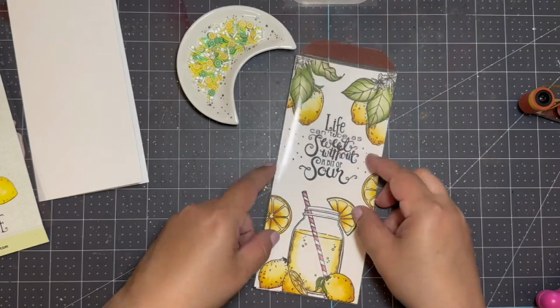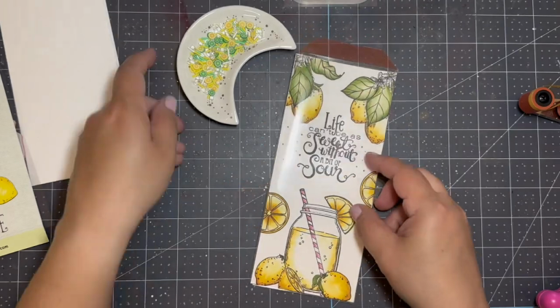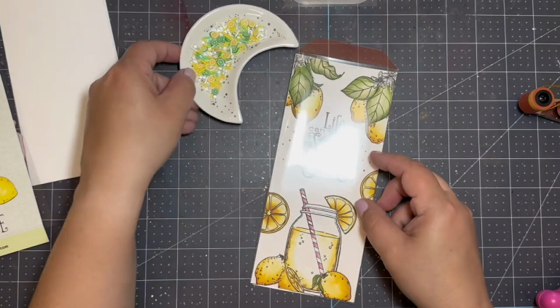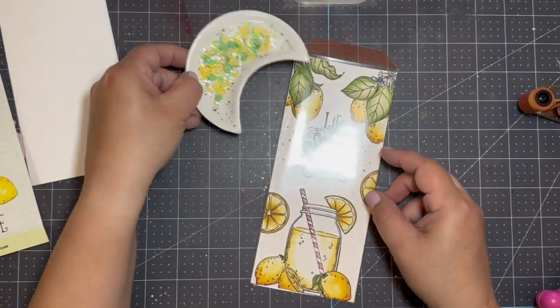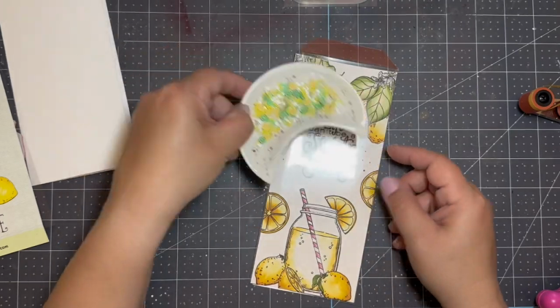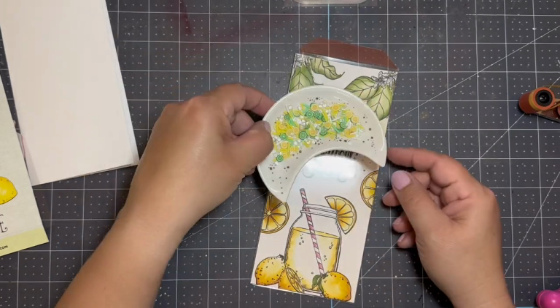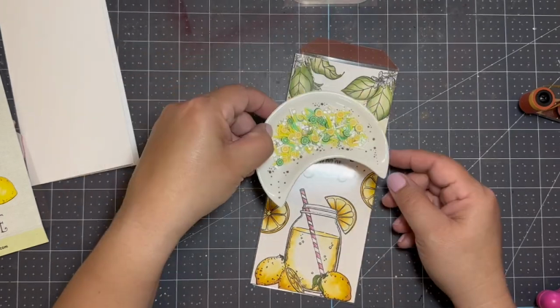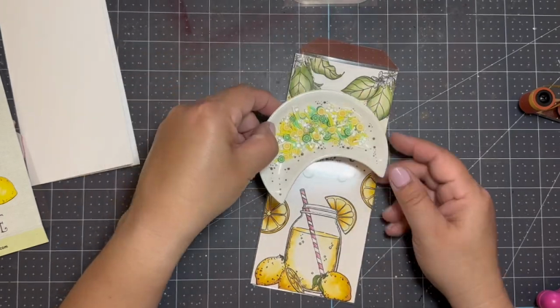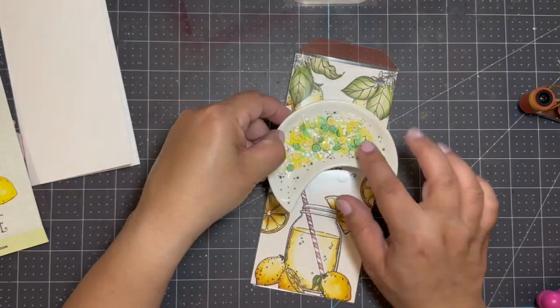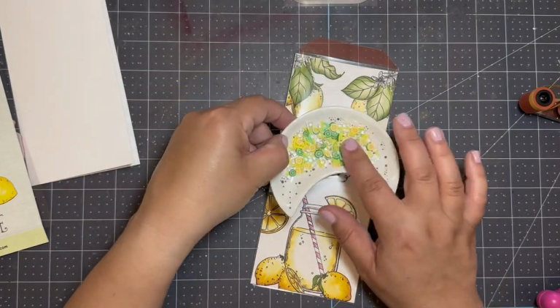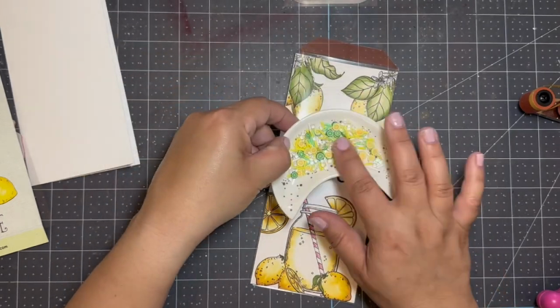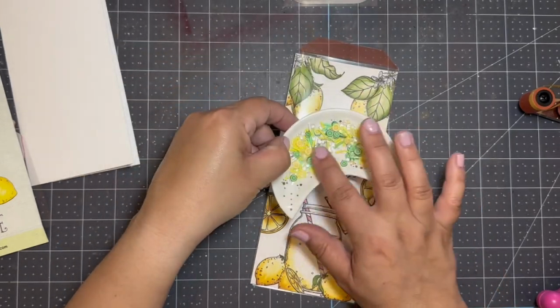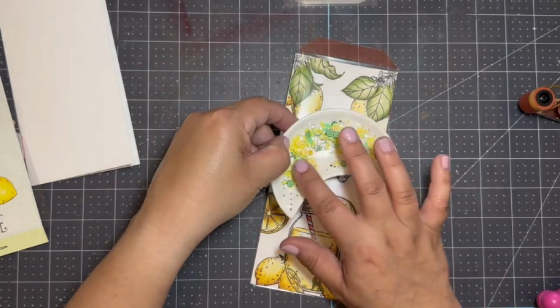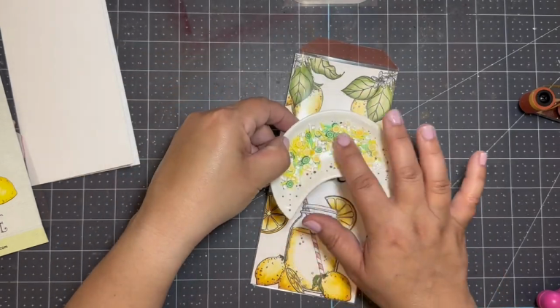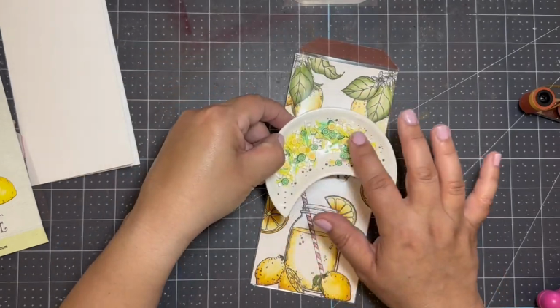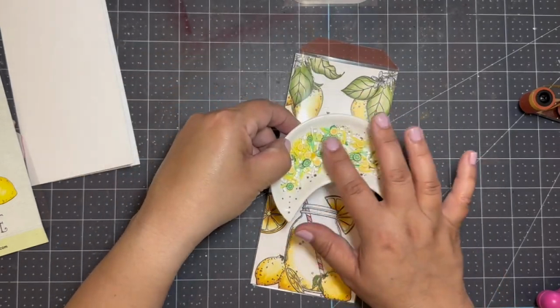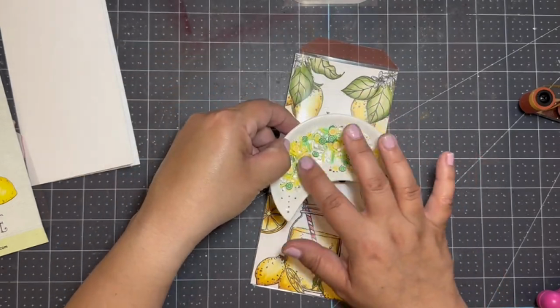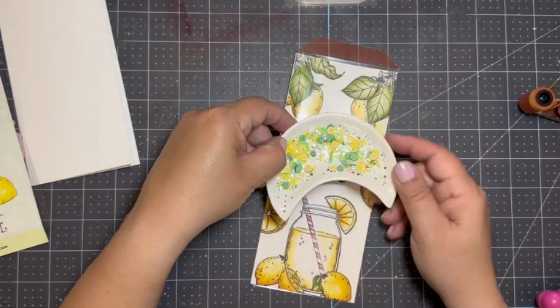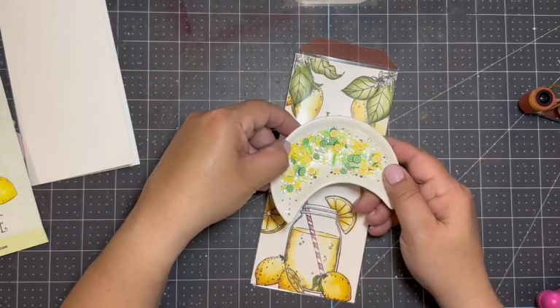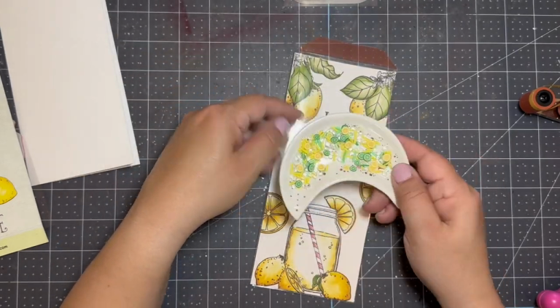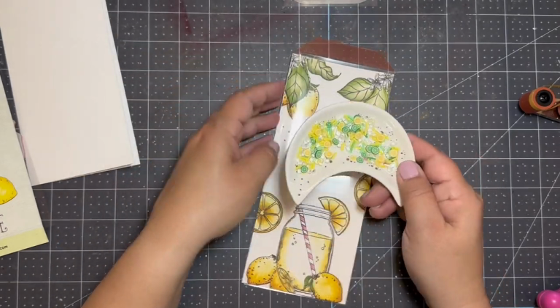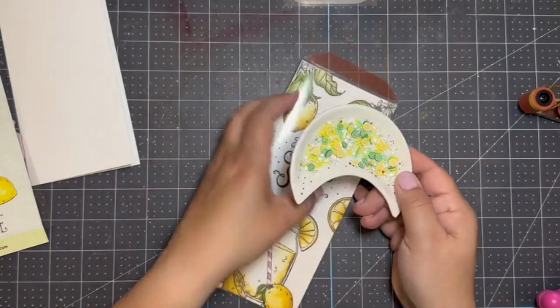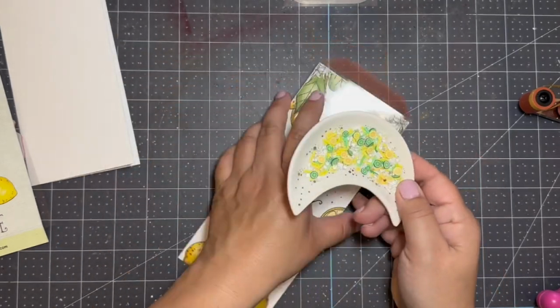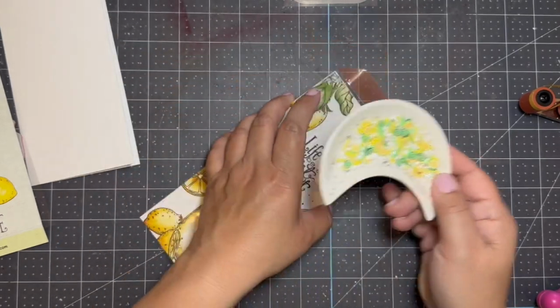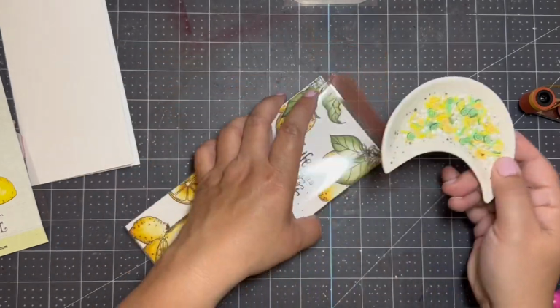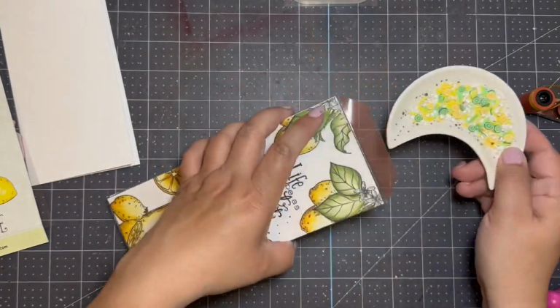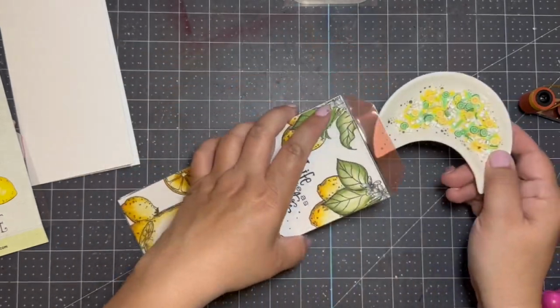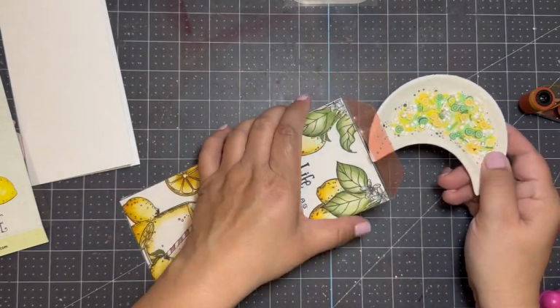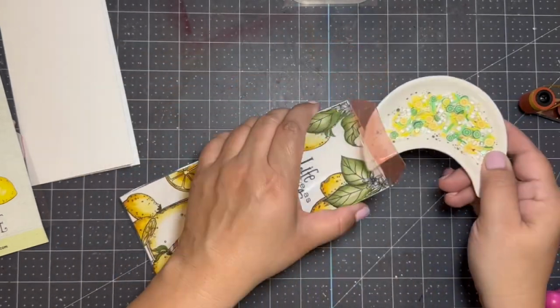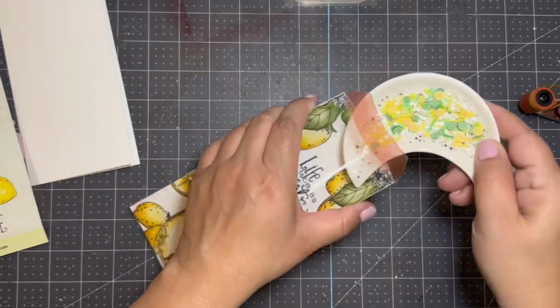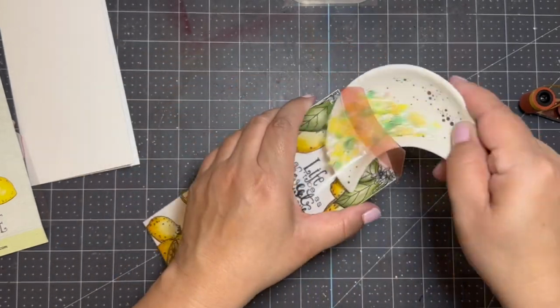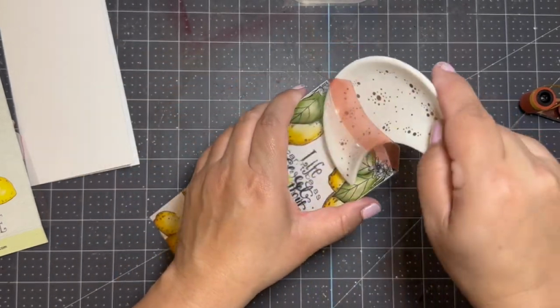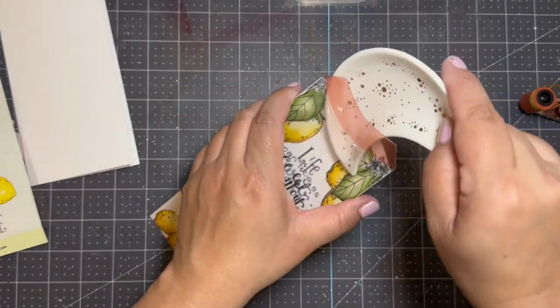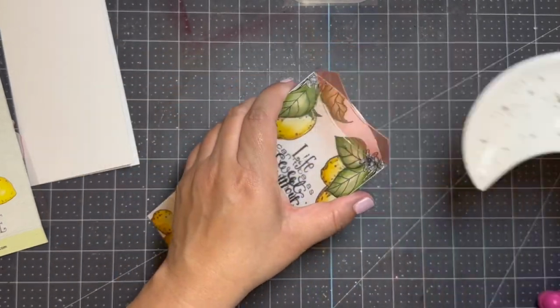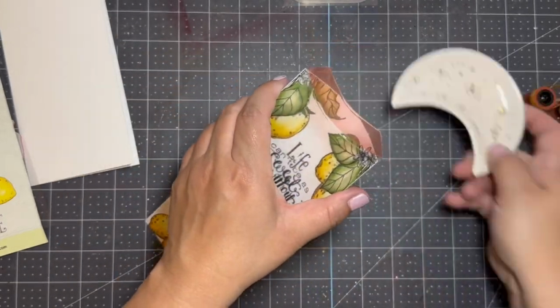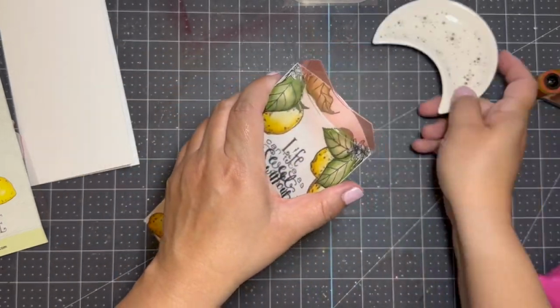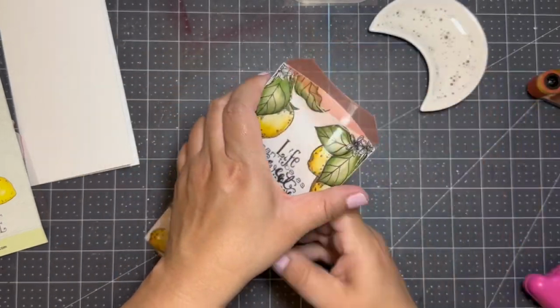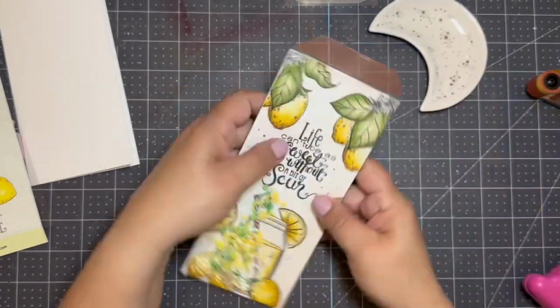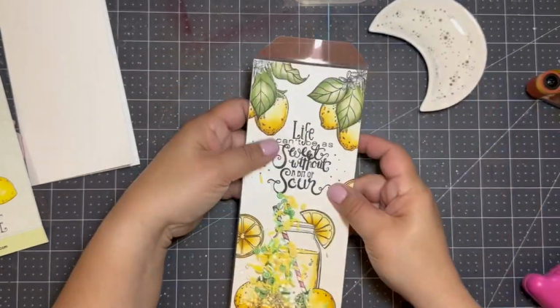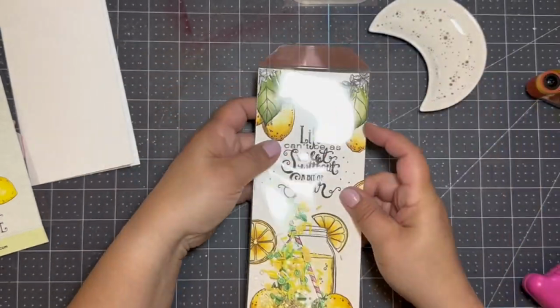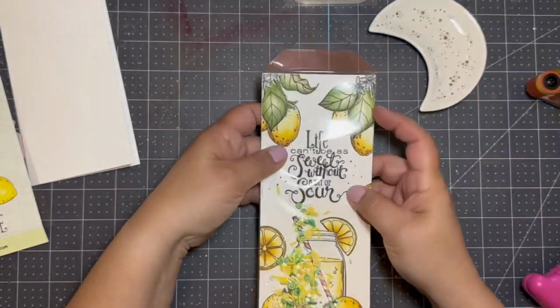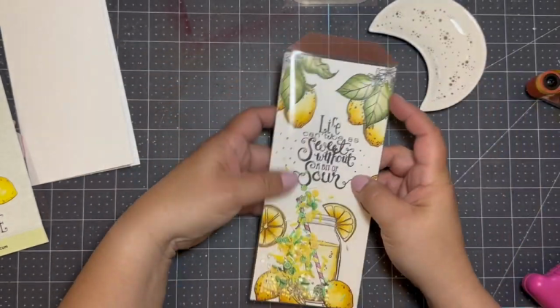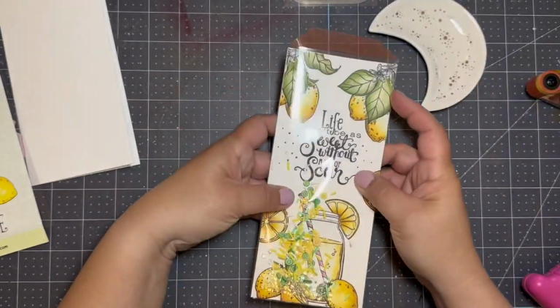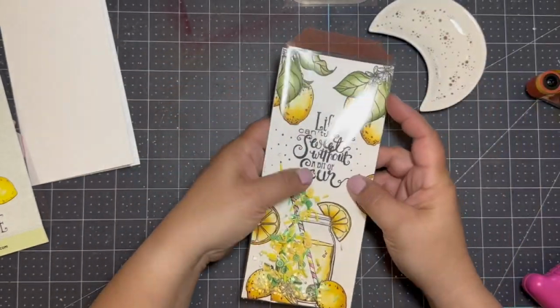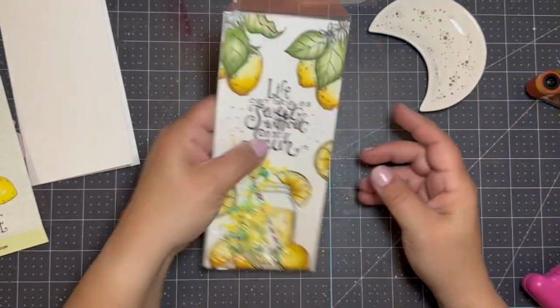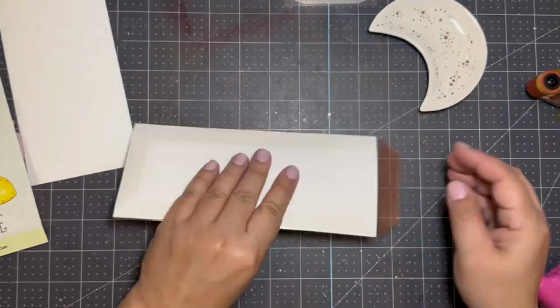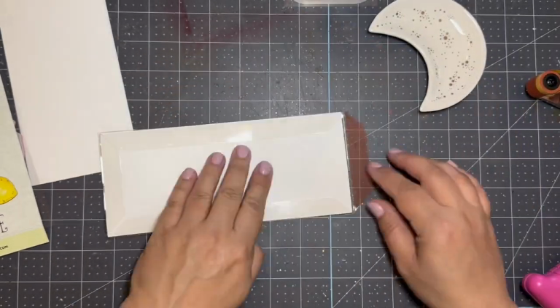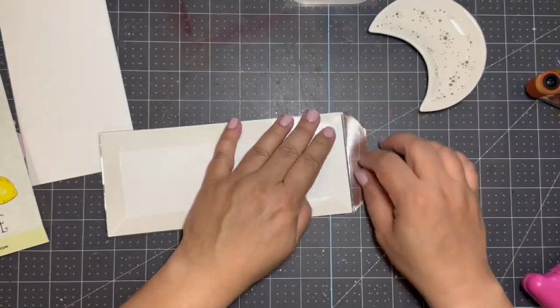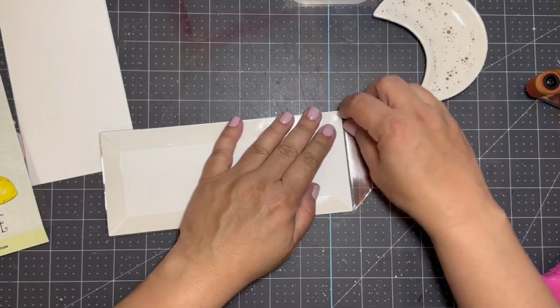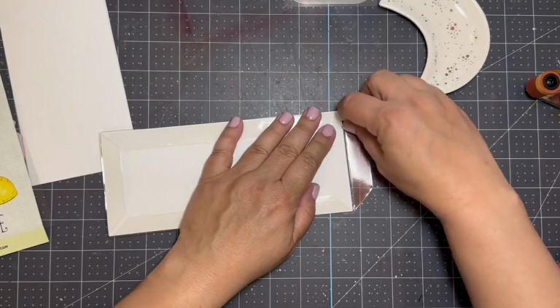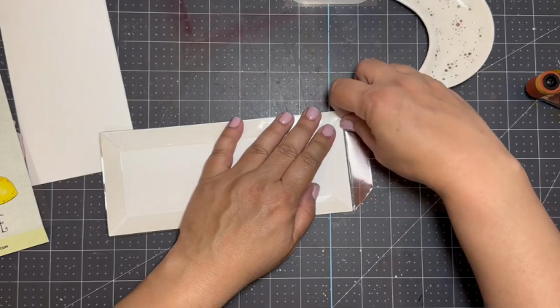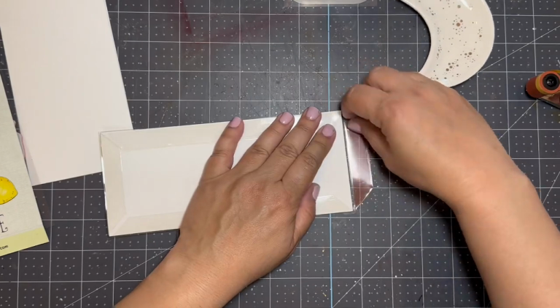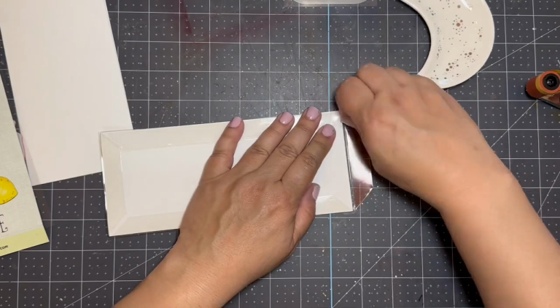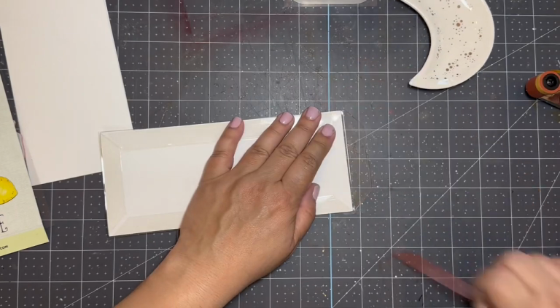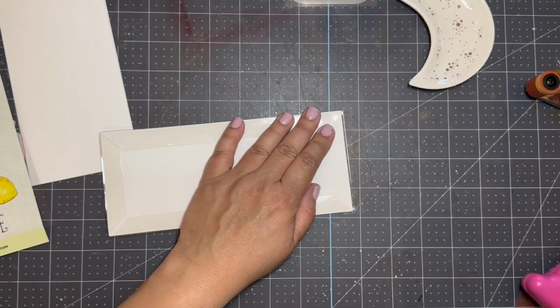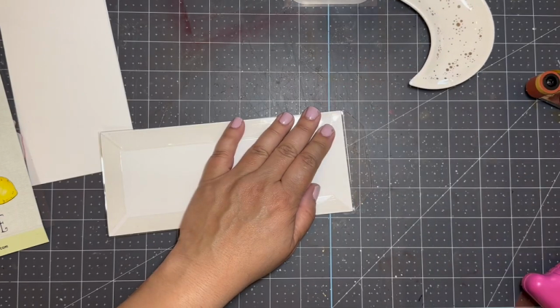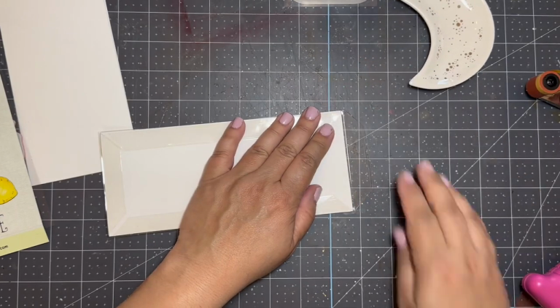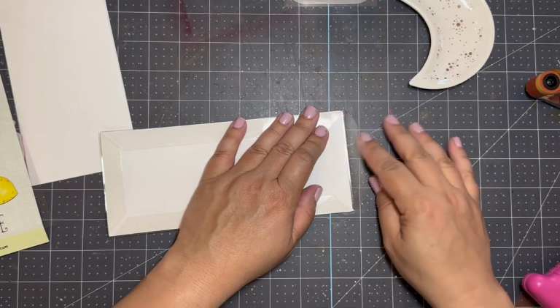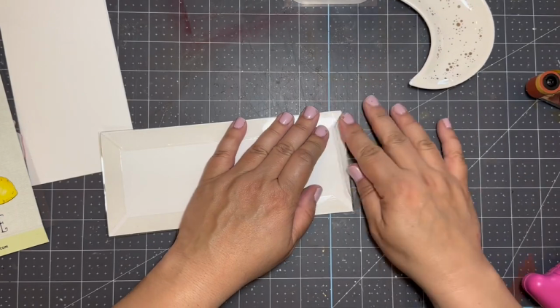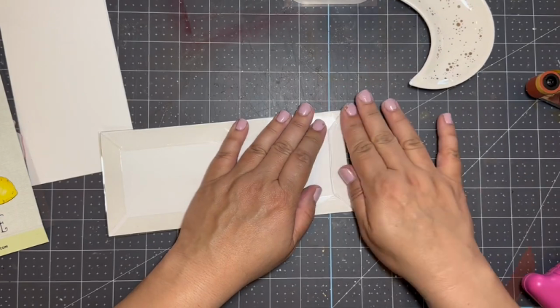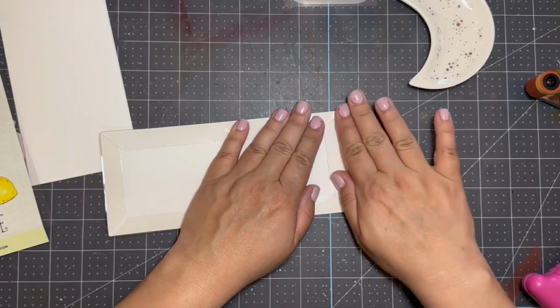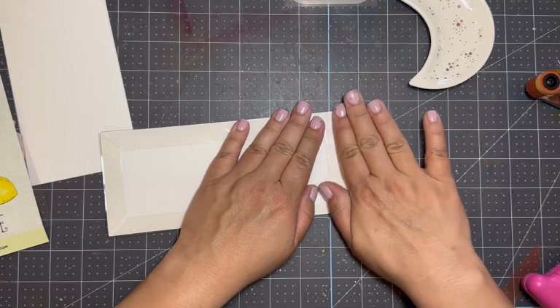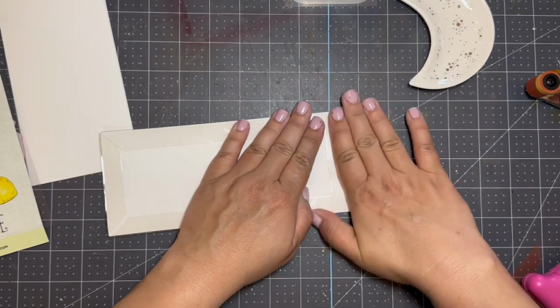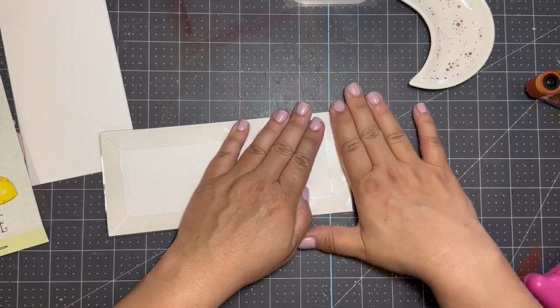Next I'm going to use the Citrus Shaker Mix from HAI Supply. I'll pour it in and close the top of the shaker panel.